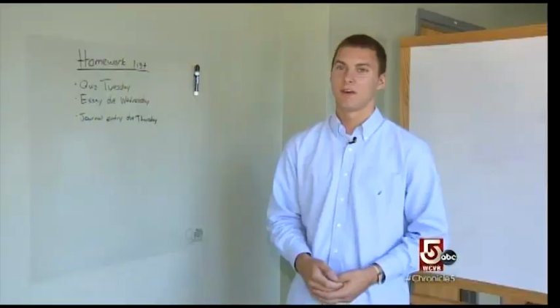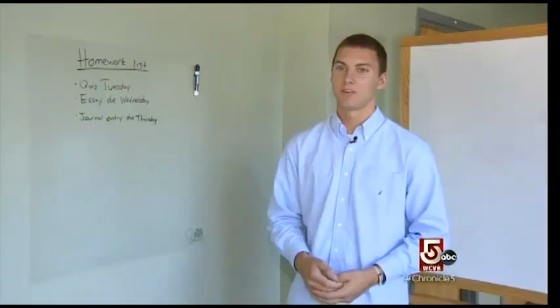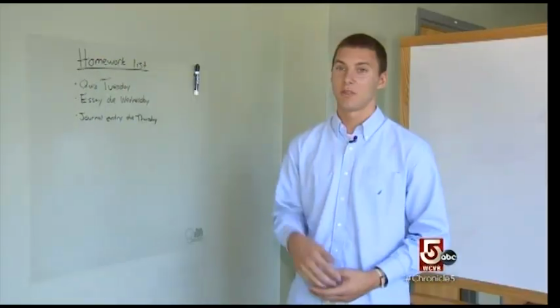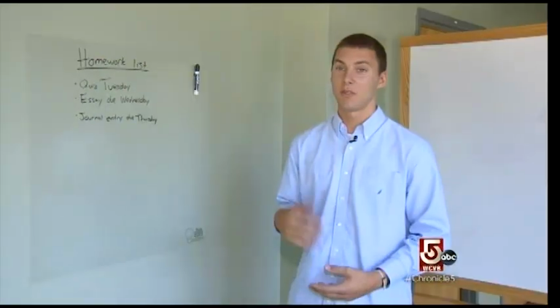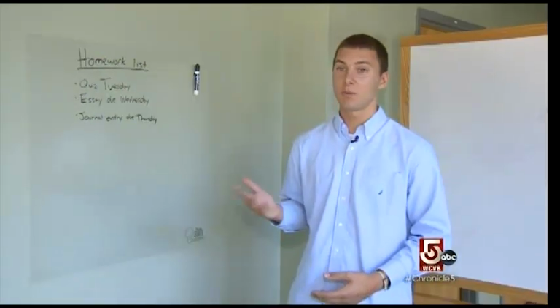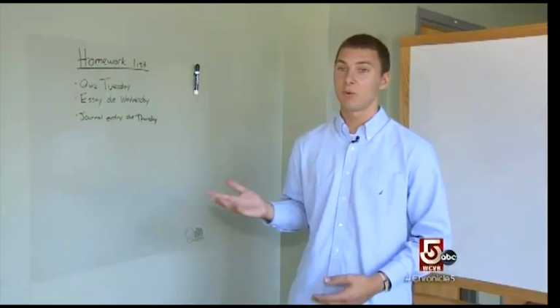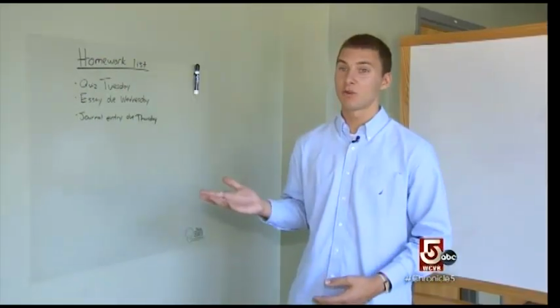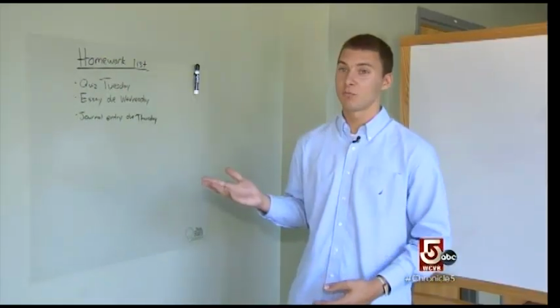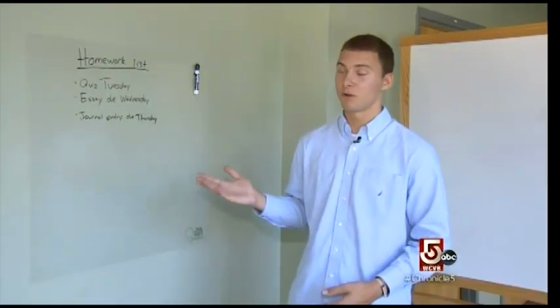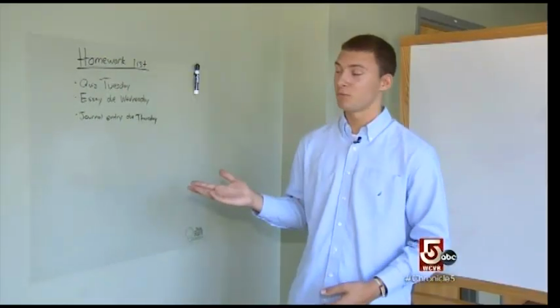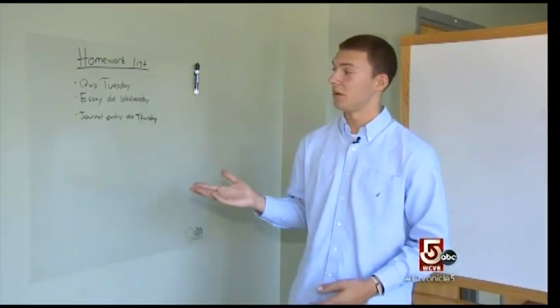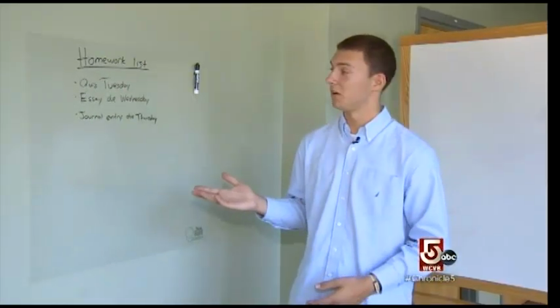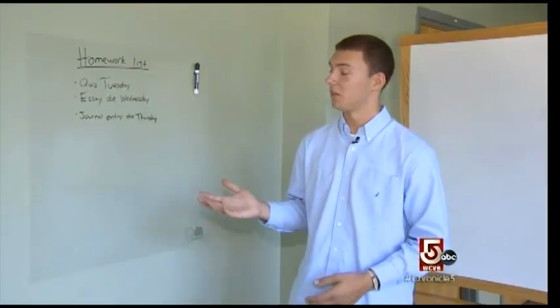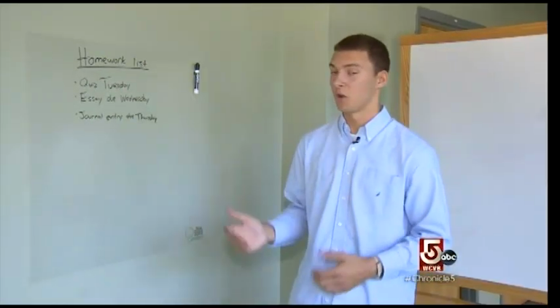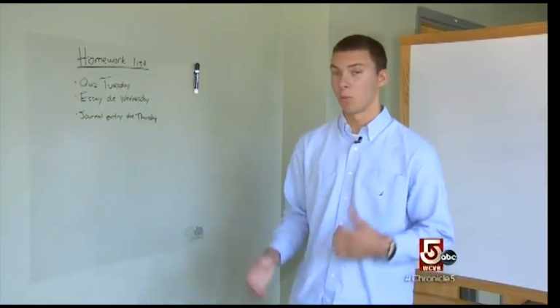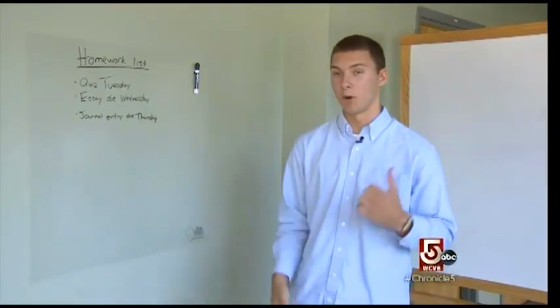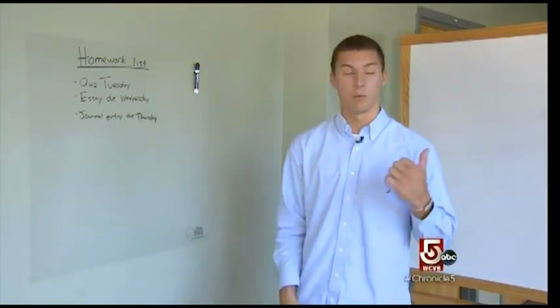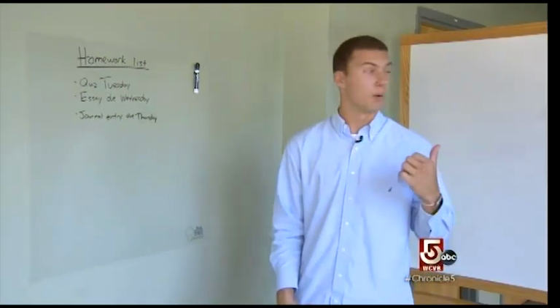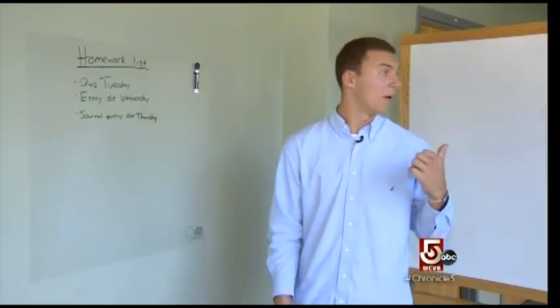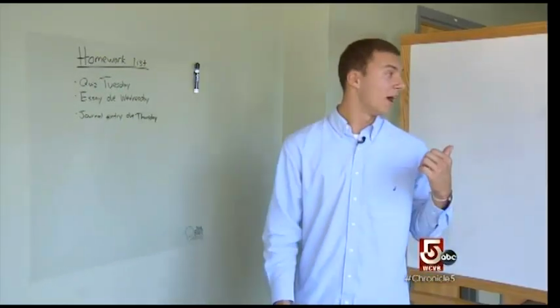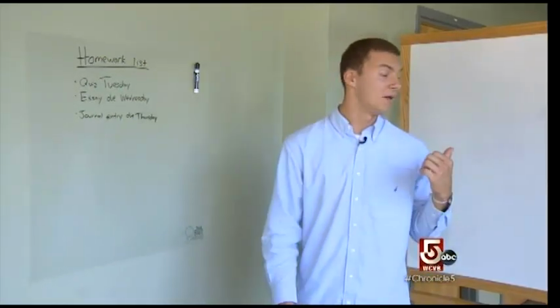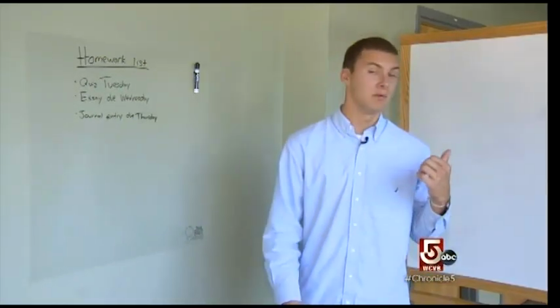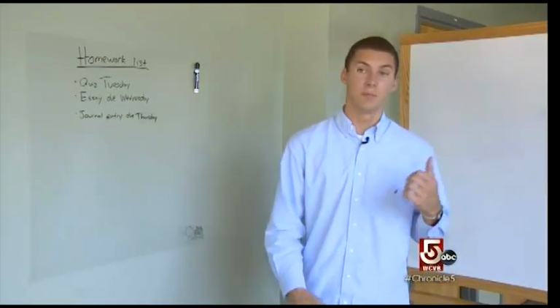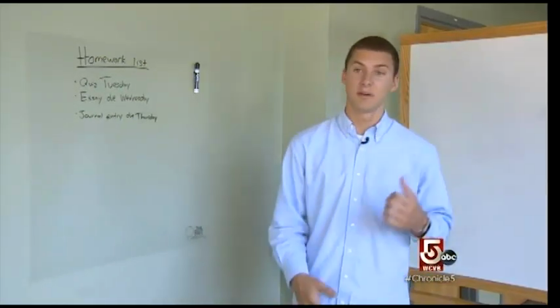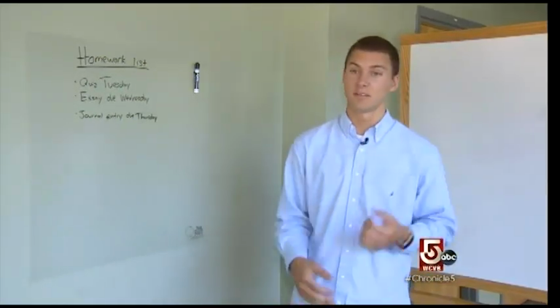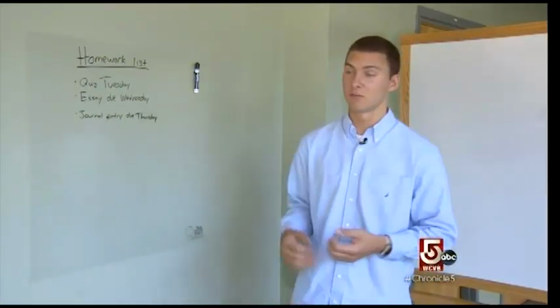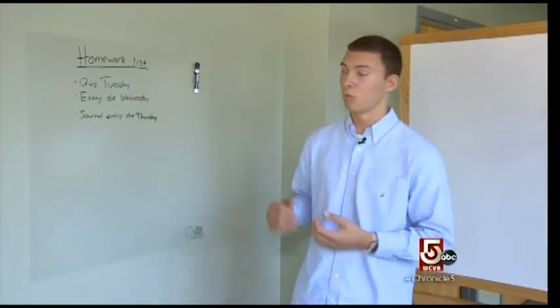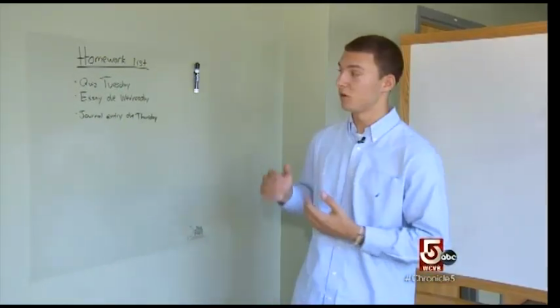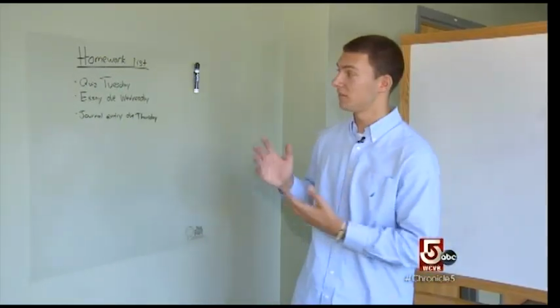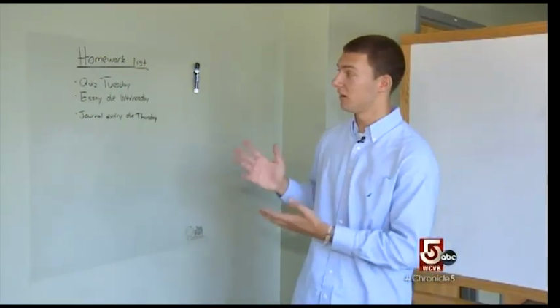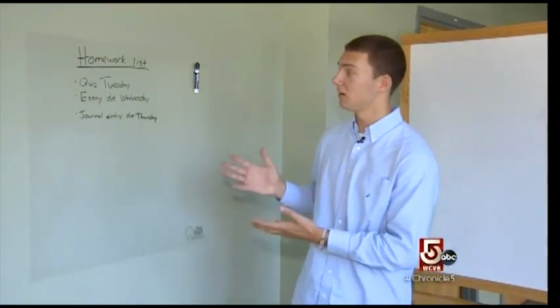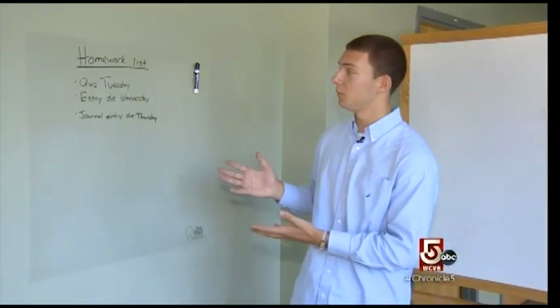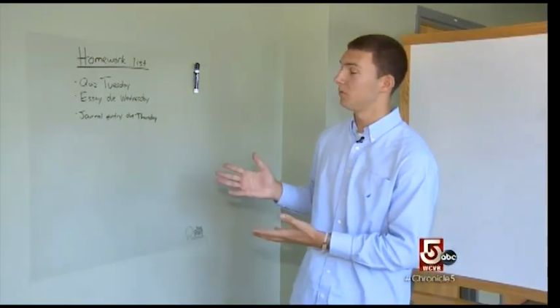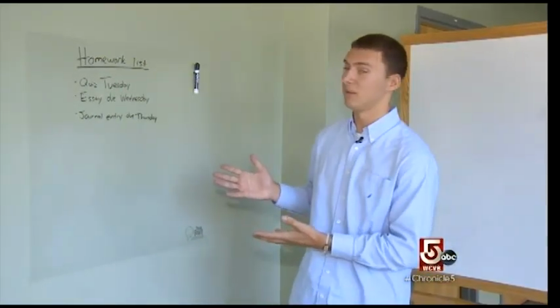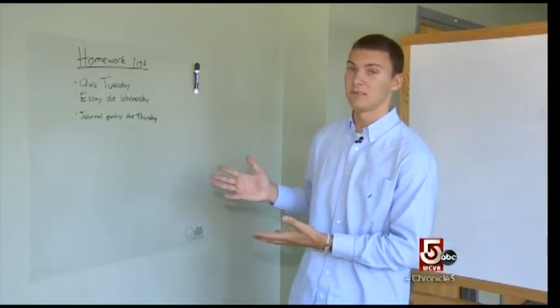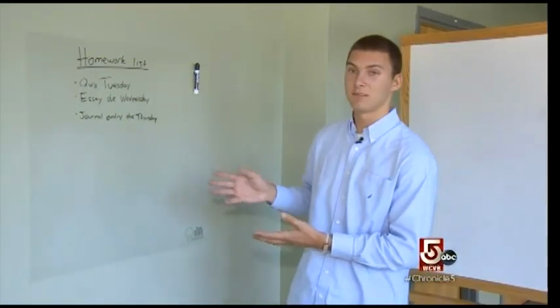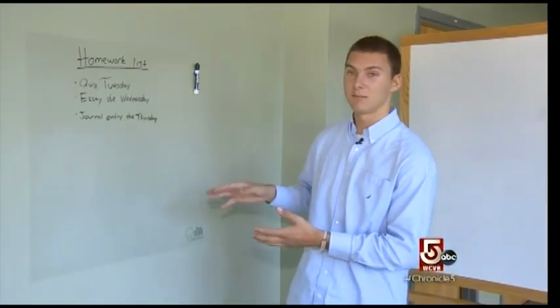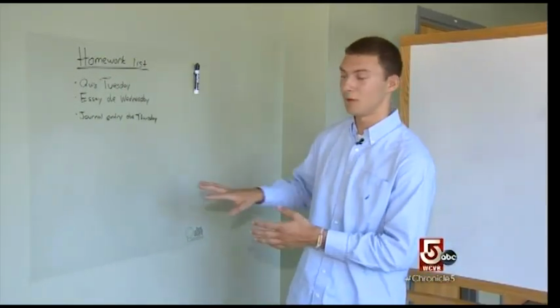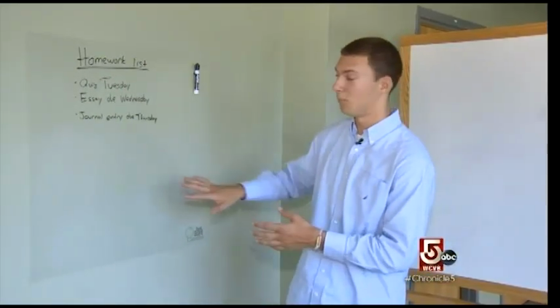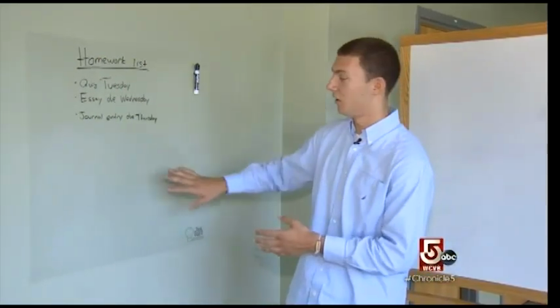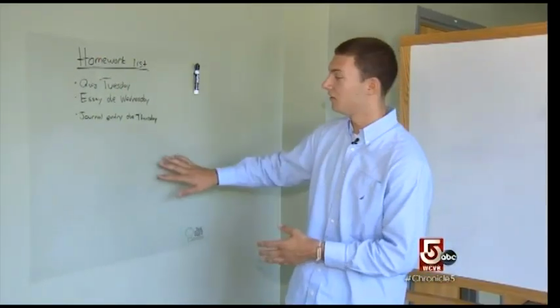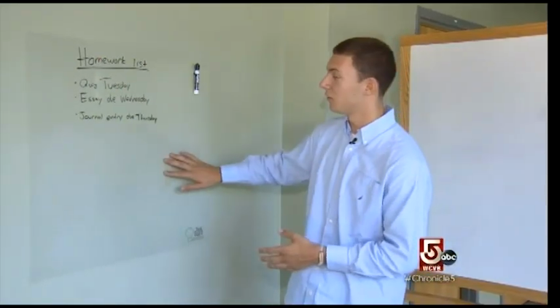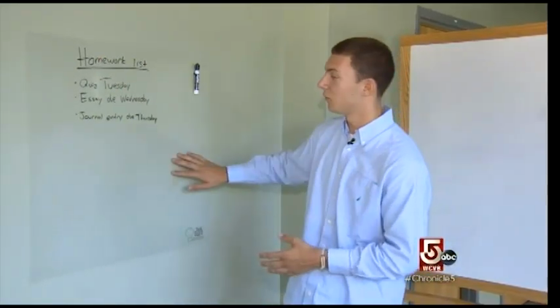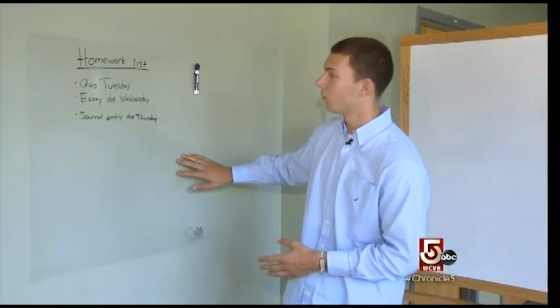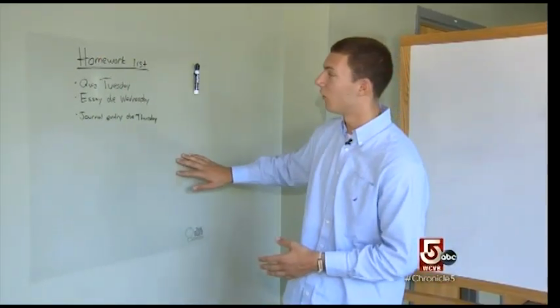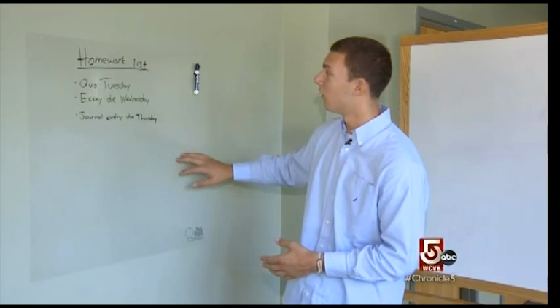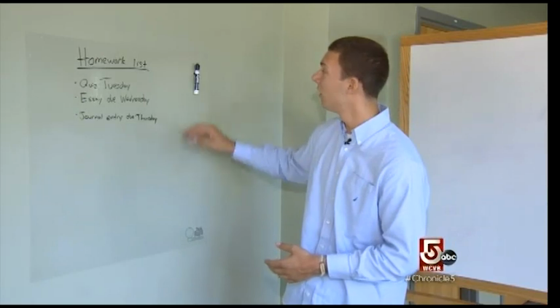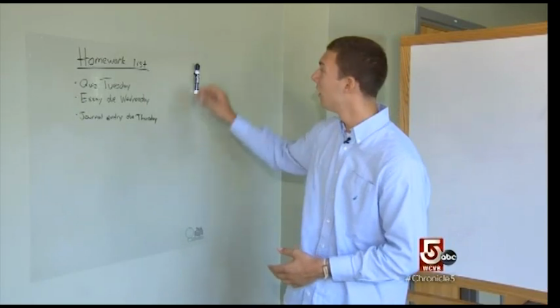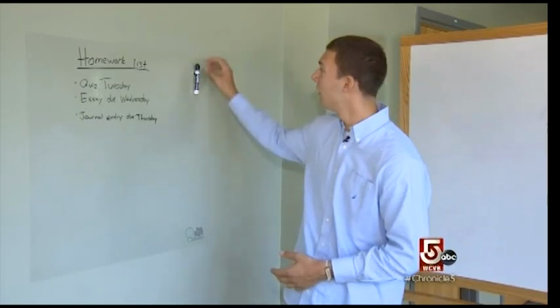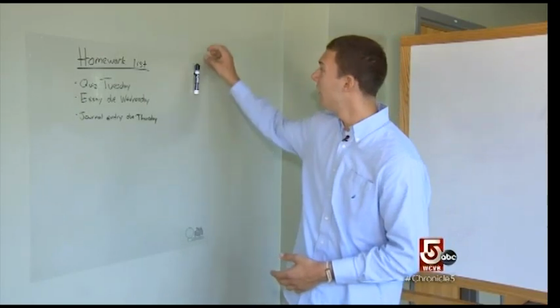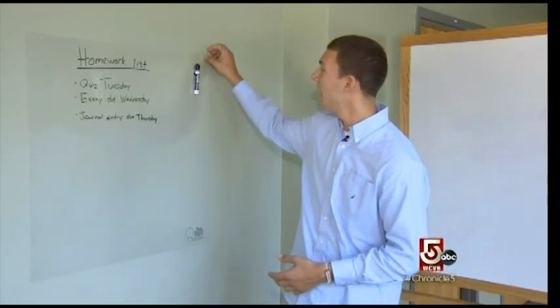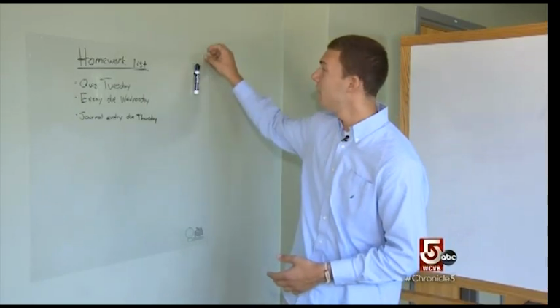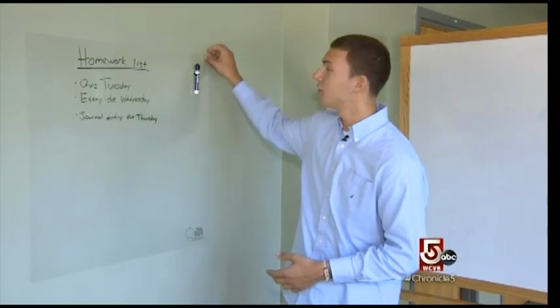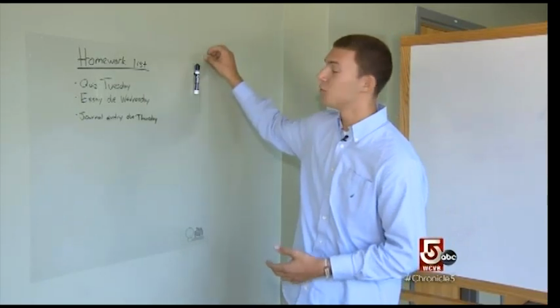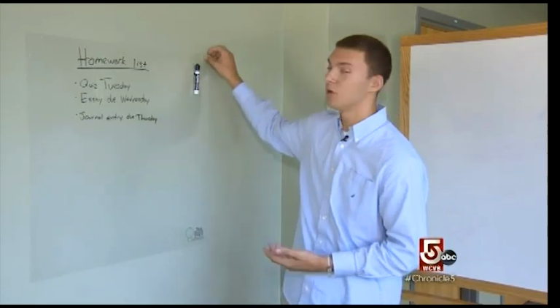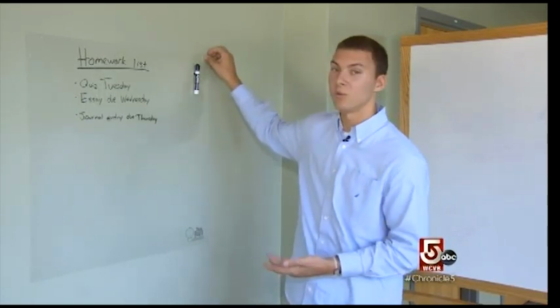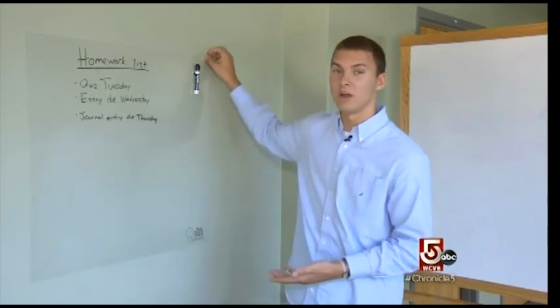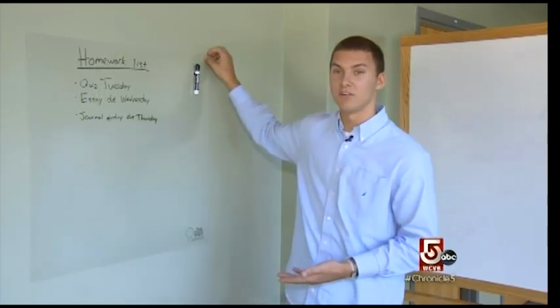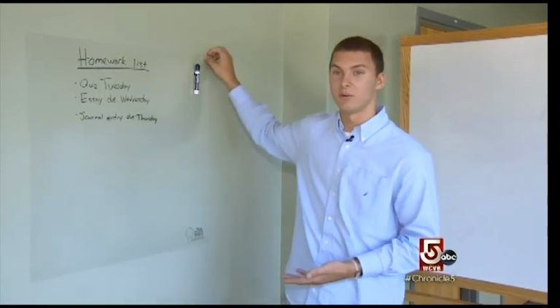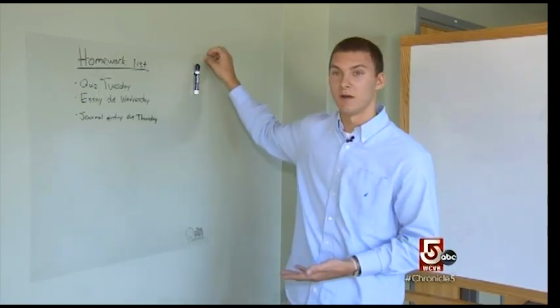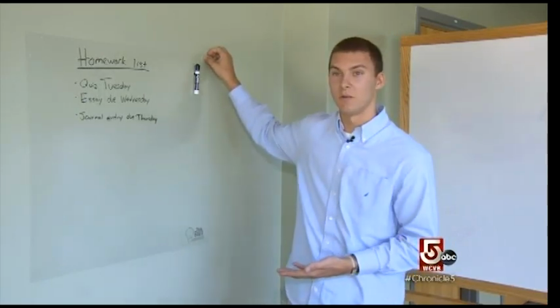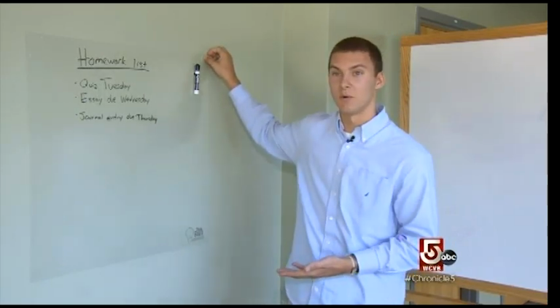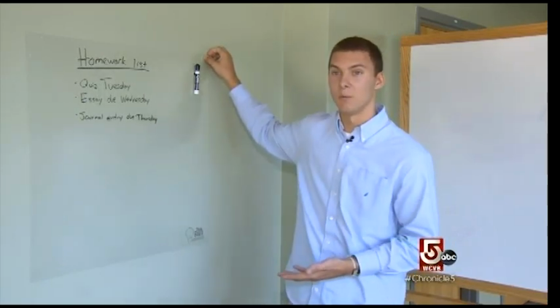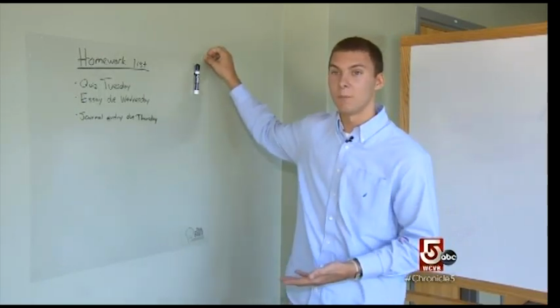The ThinkBoard is much better than a whiteboard because it's more aesthetically pleasing, it blends in with the wall, and you can rearrange it around the room.